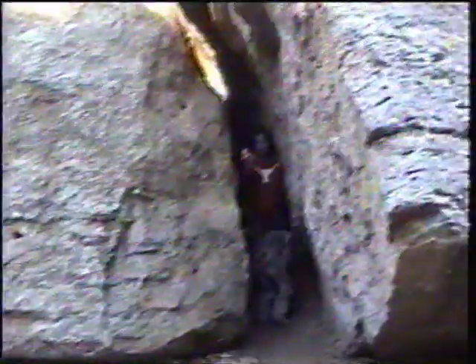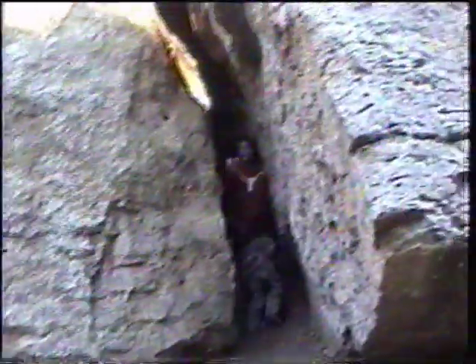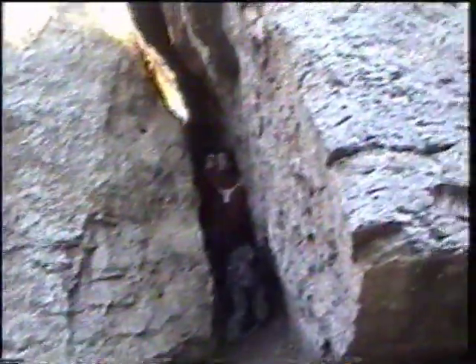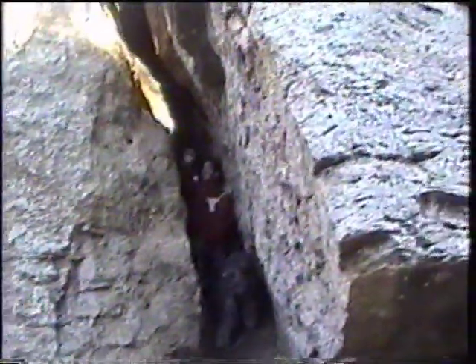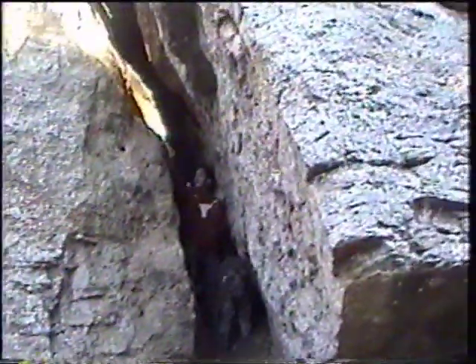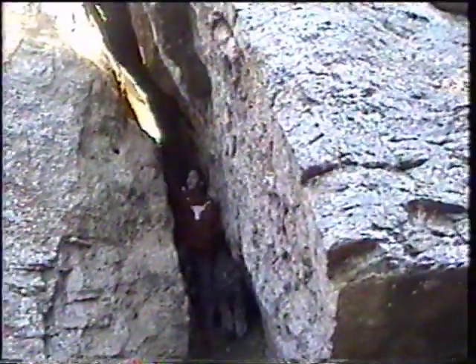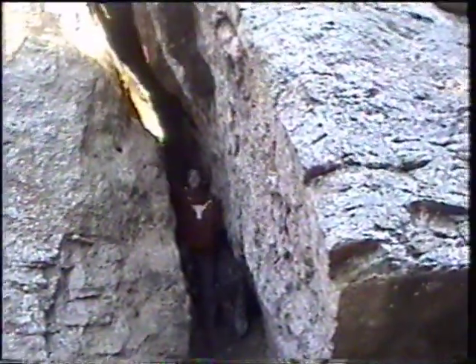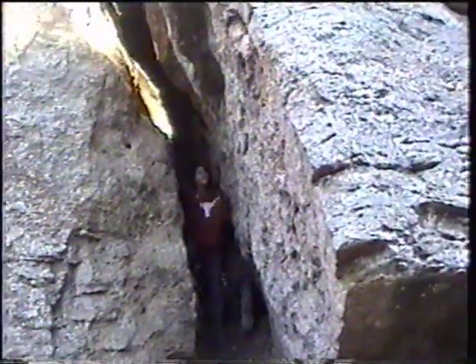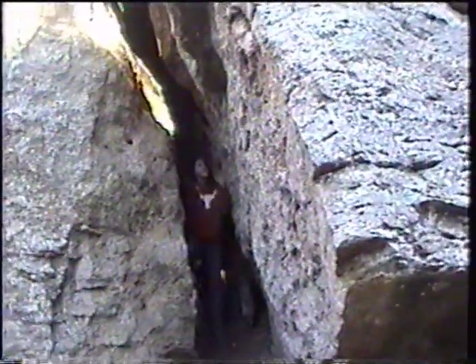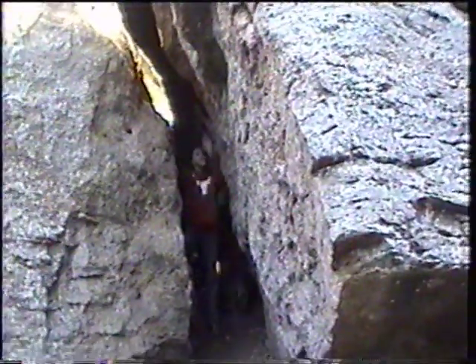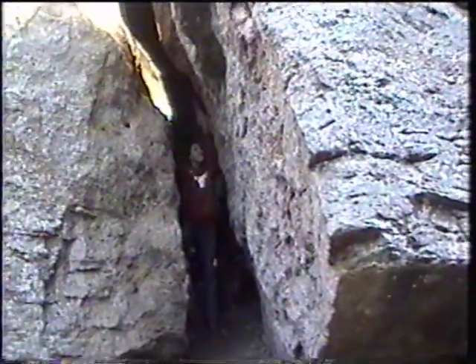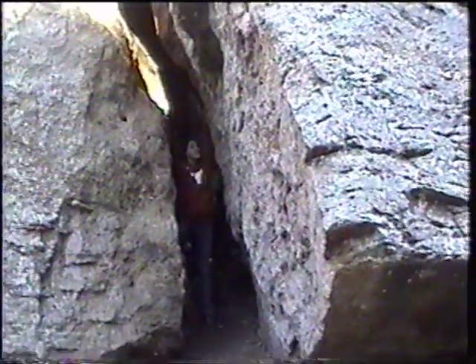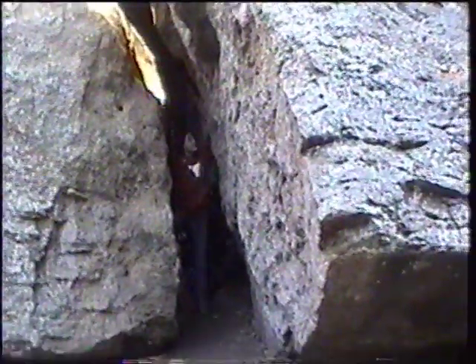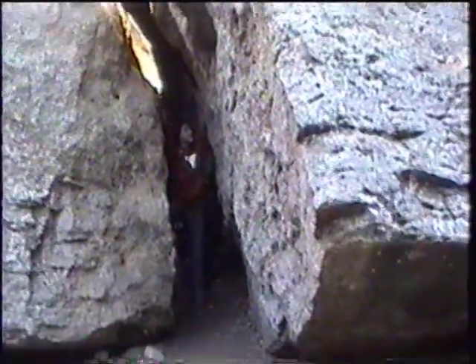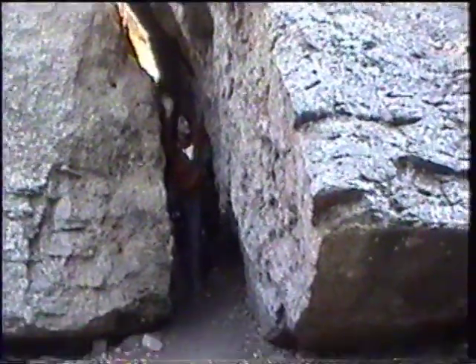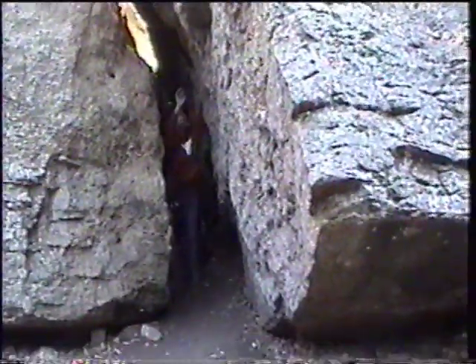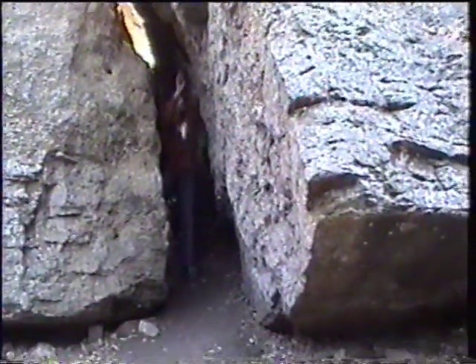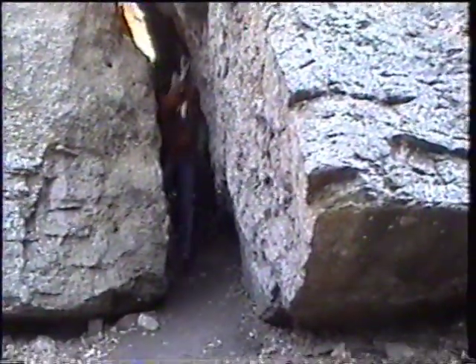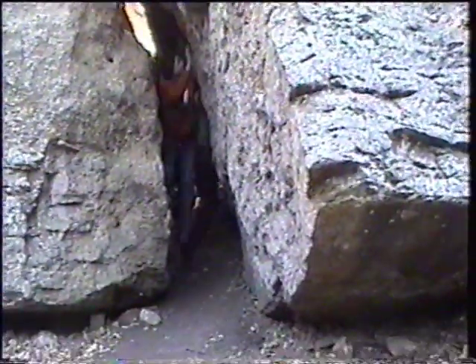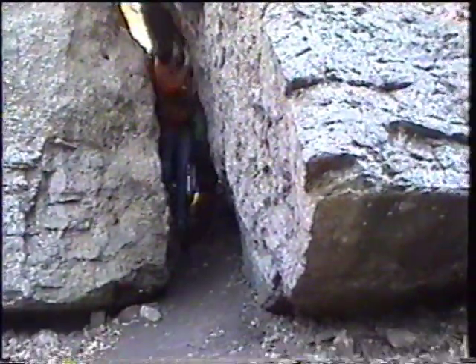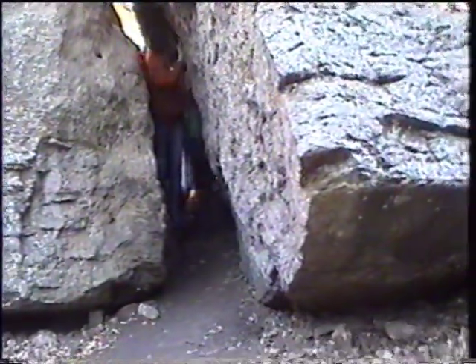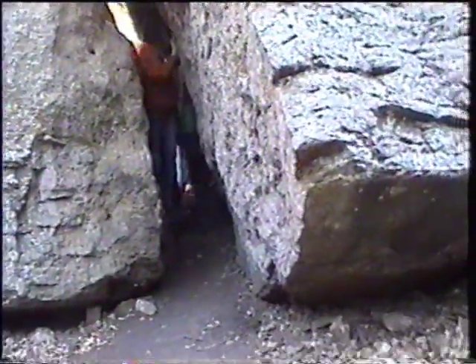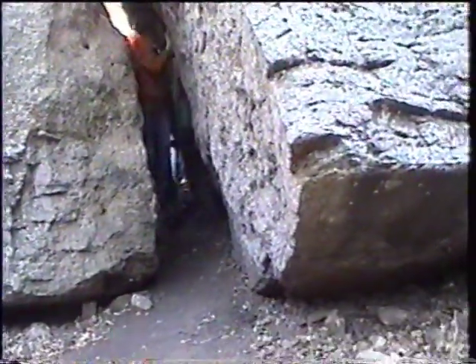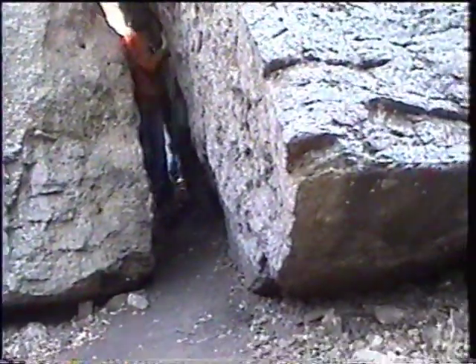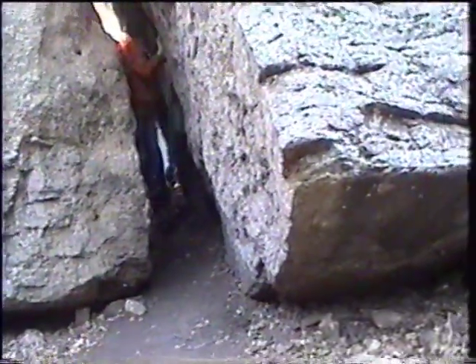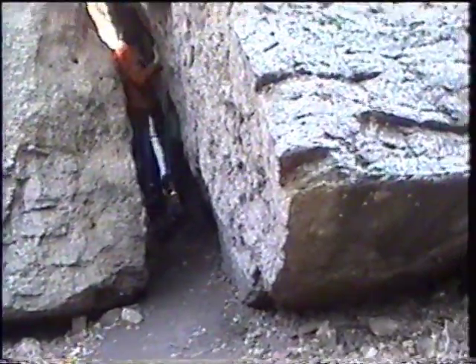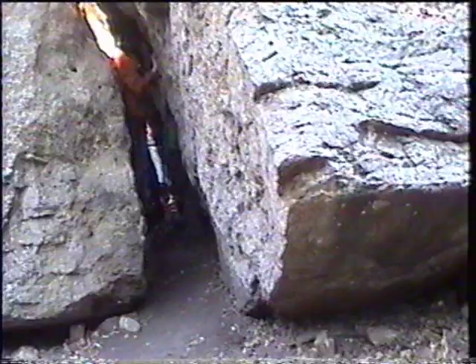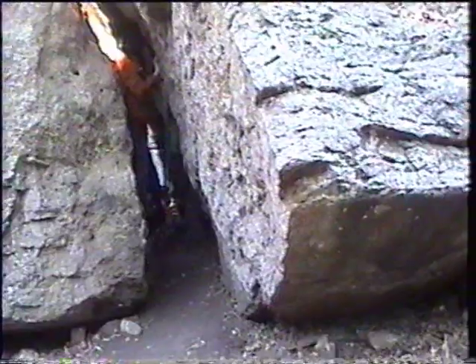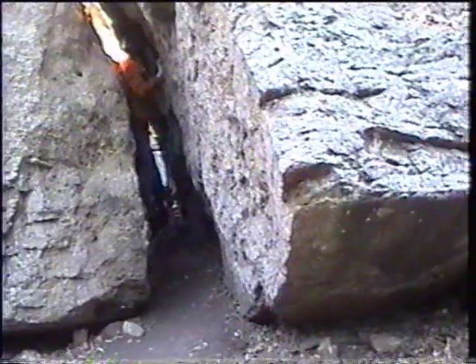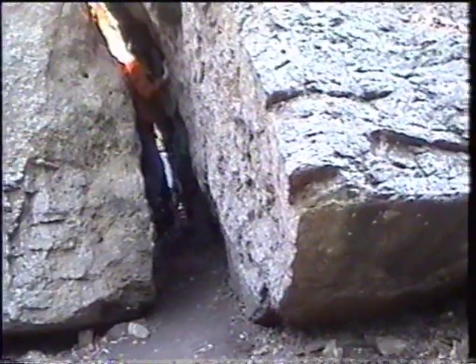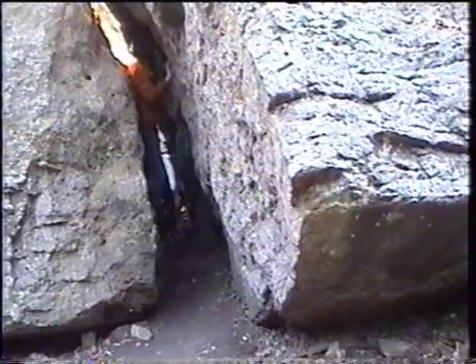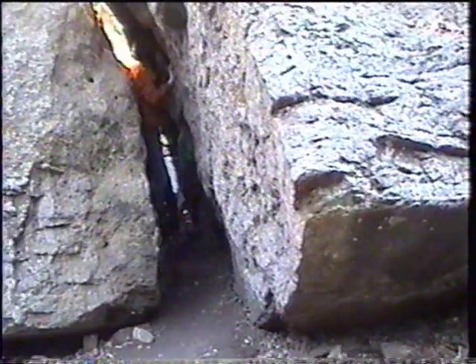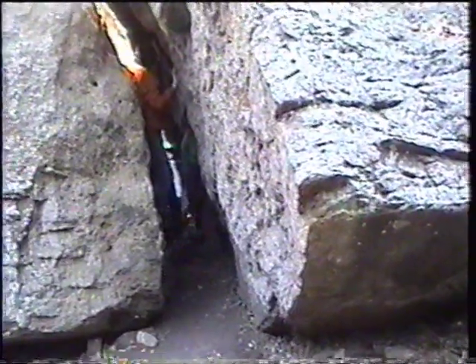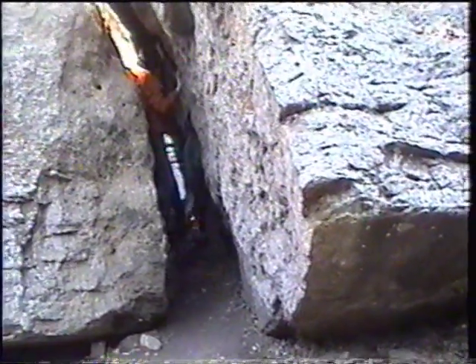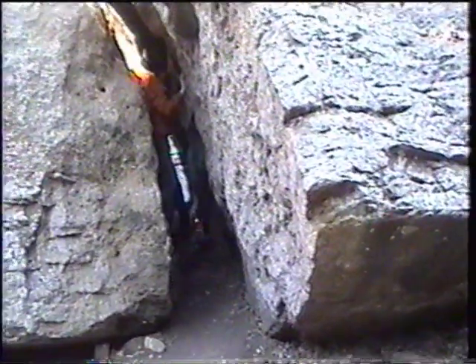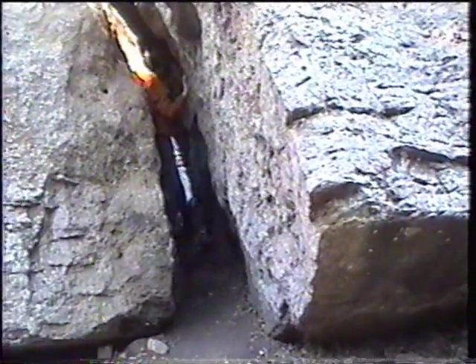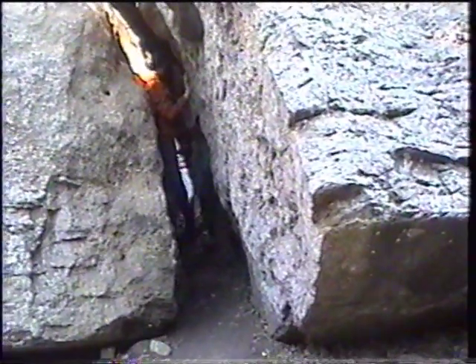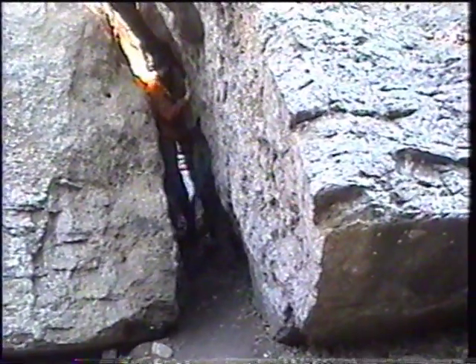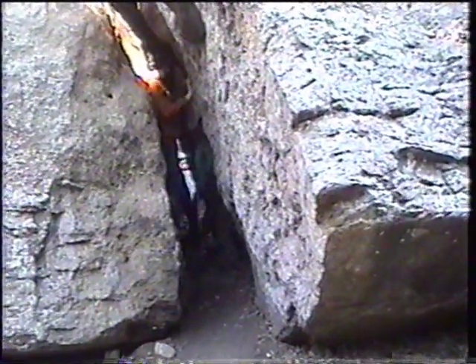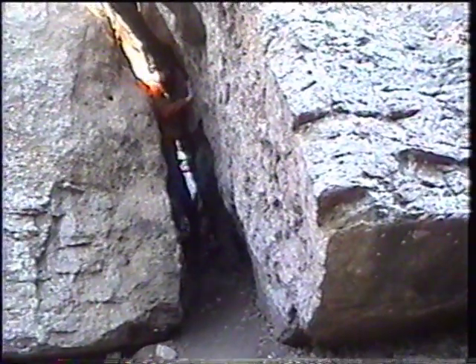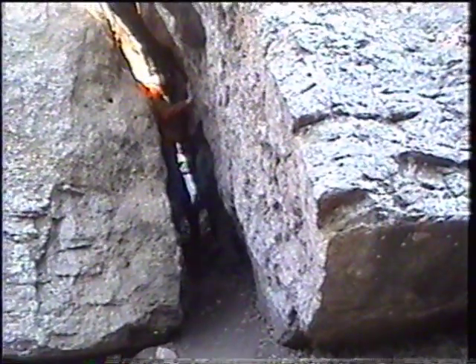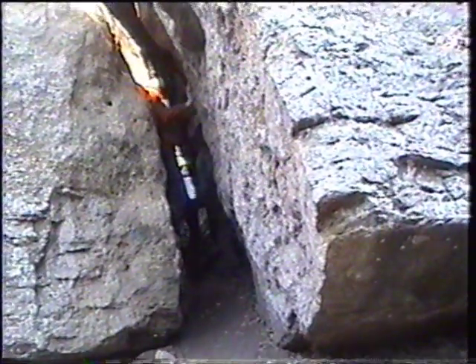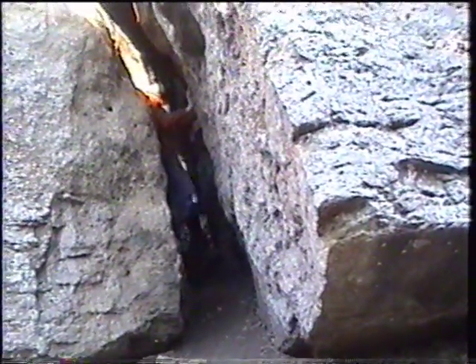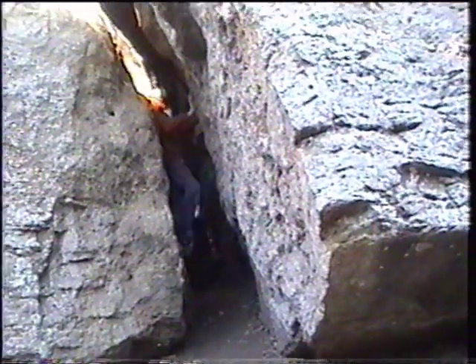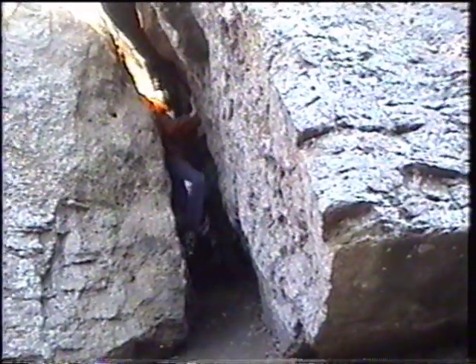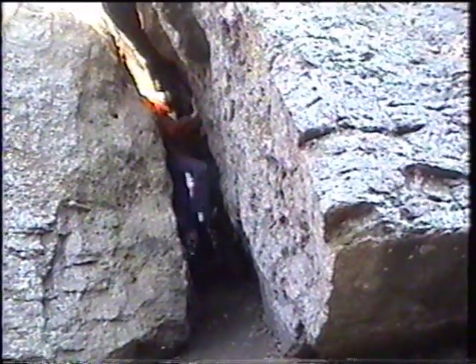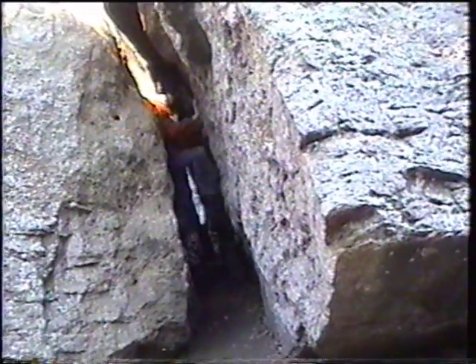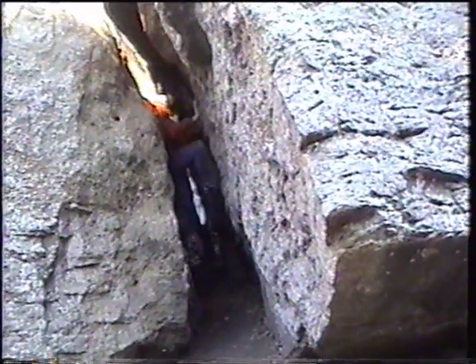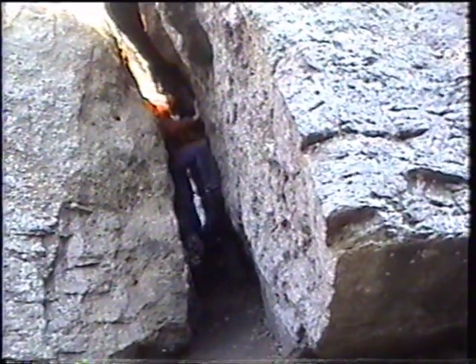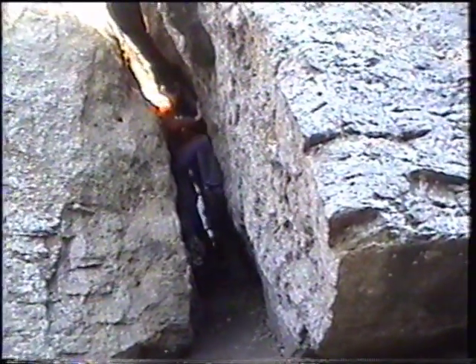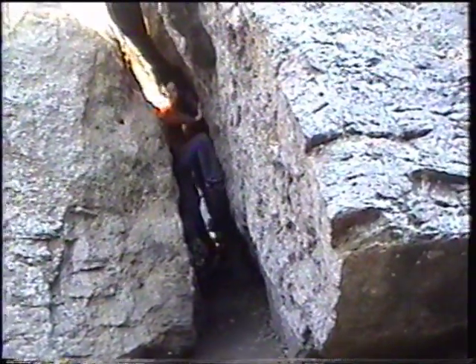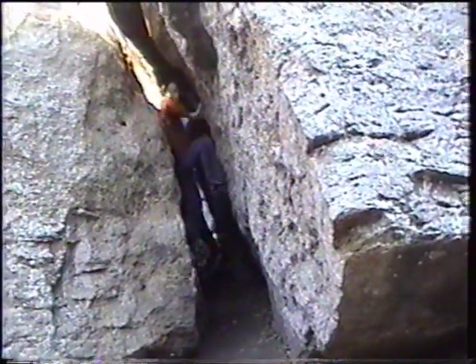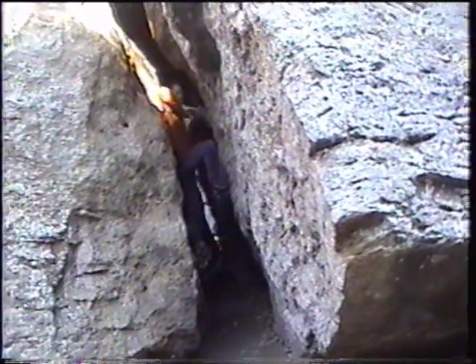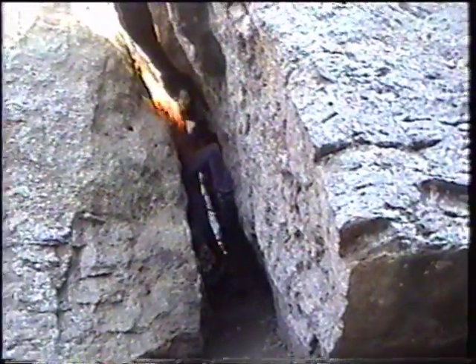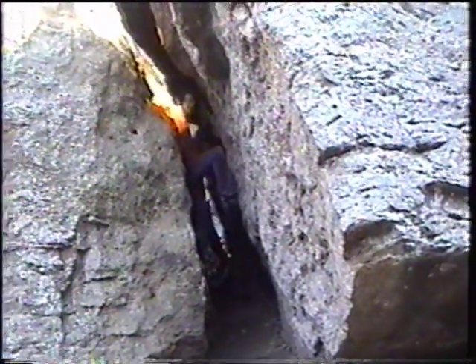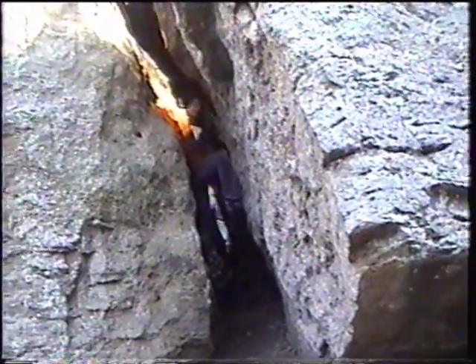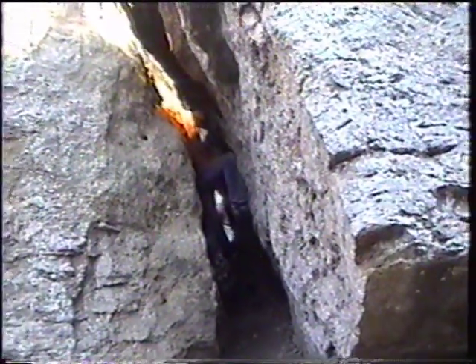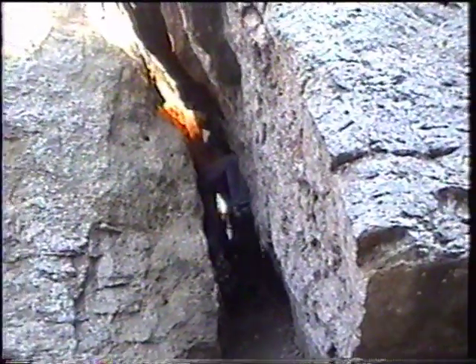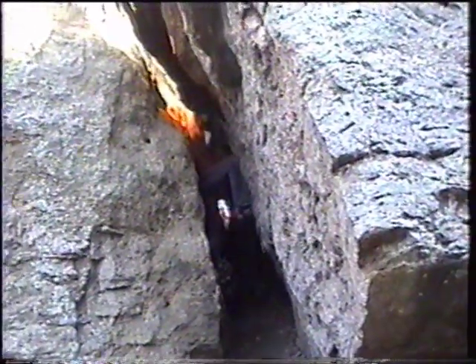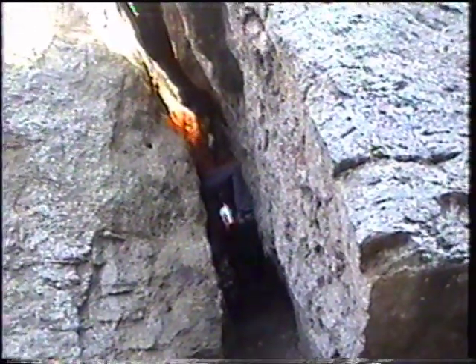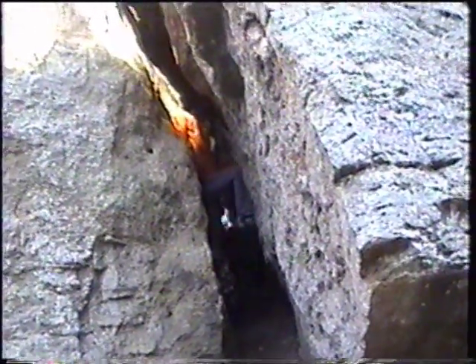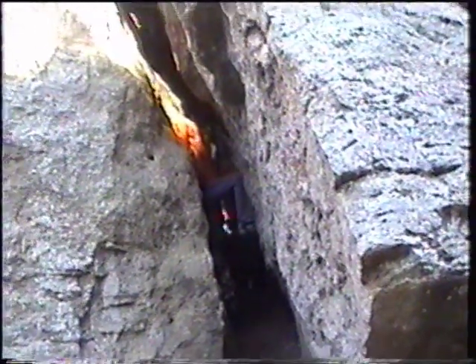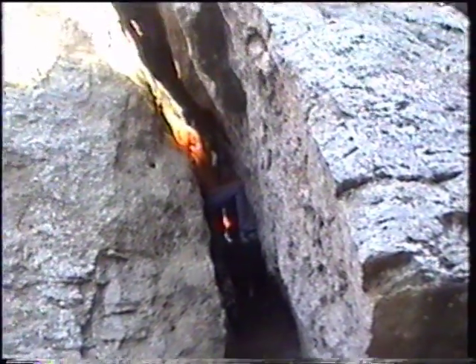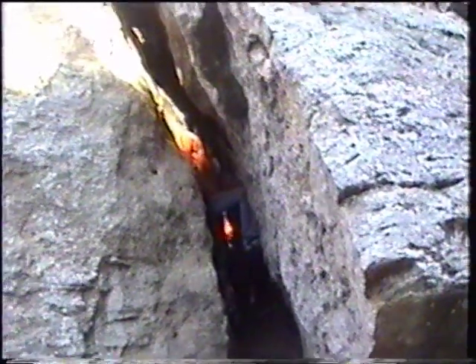This is a chimney climb. A chimney climb is any climb where you have to wedge yourself in between two slabs of rock.